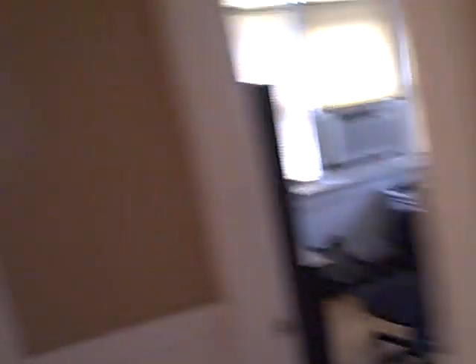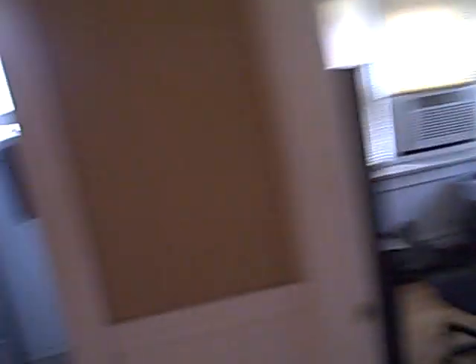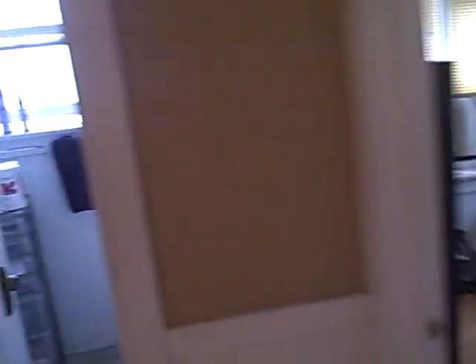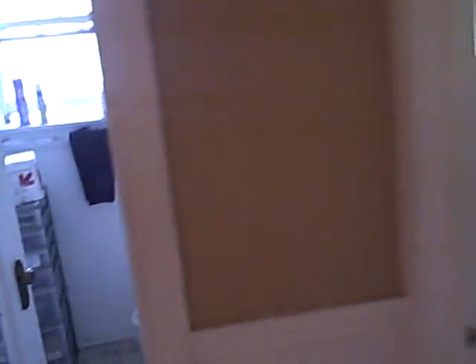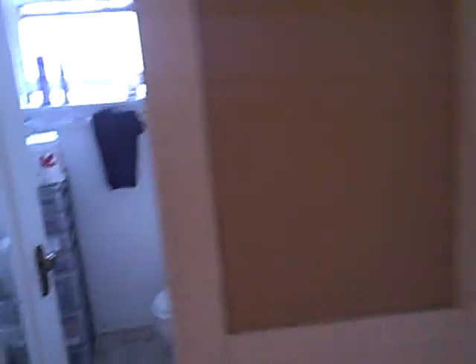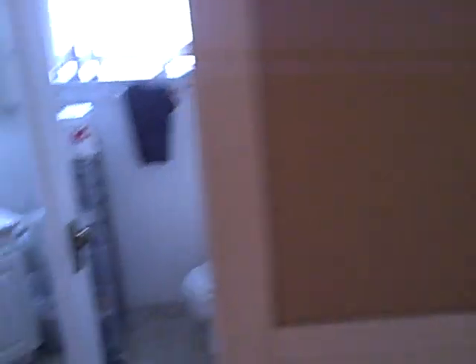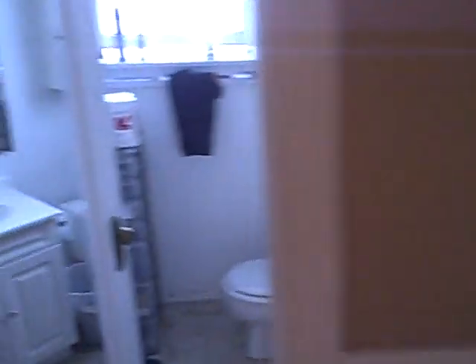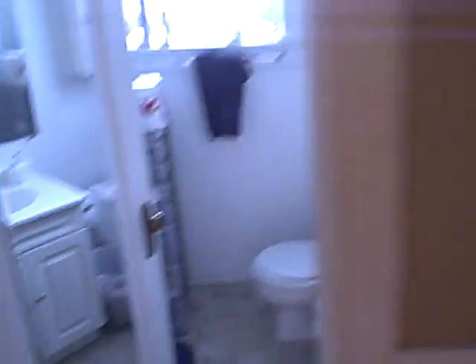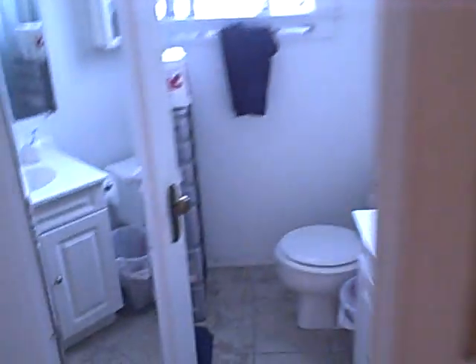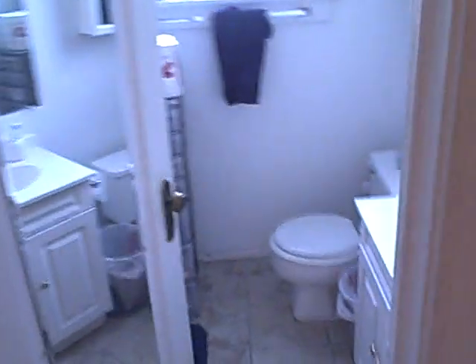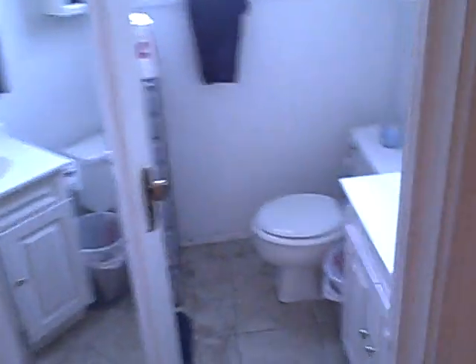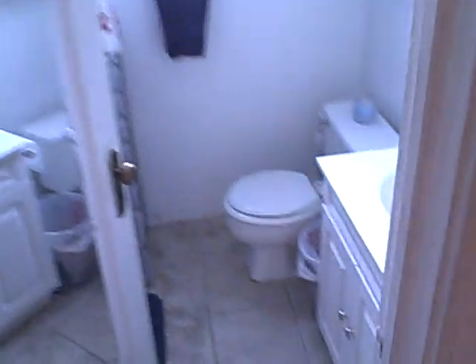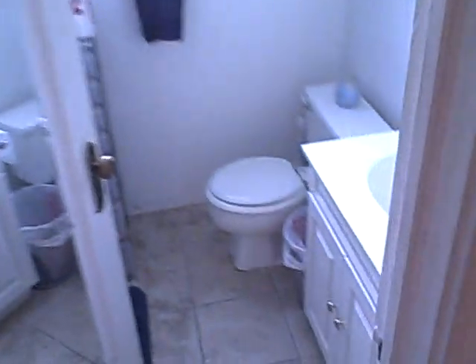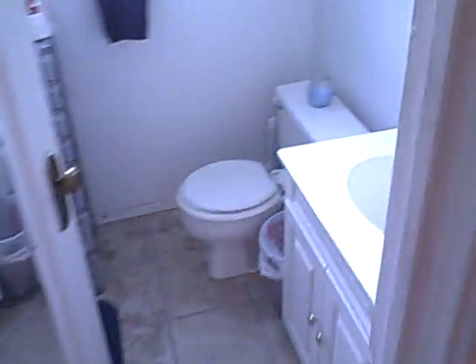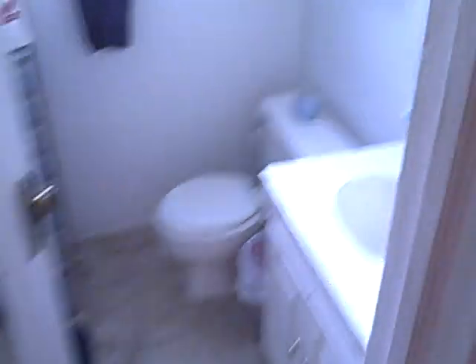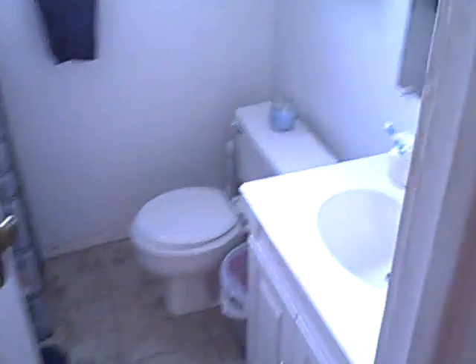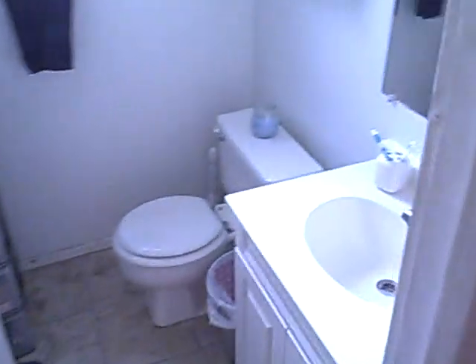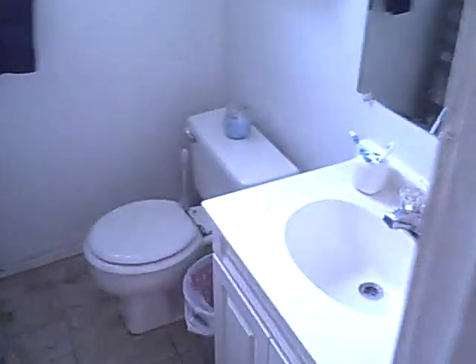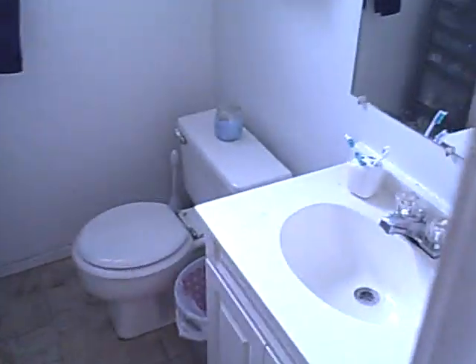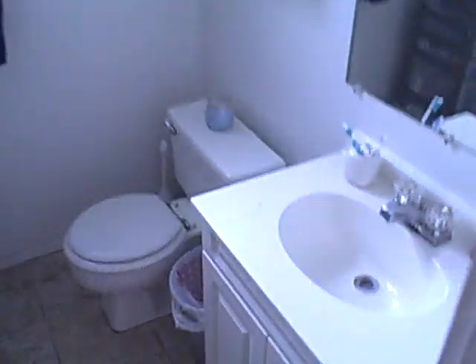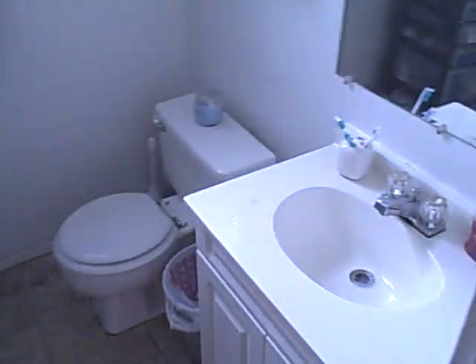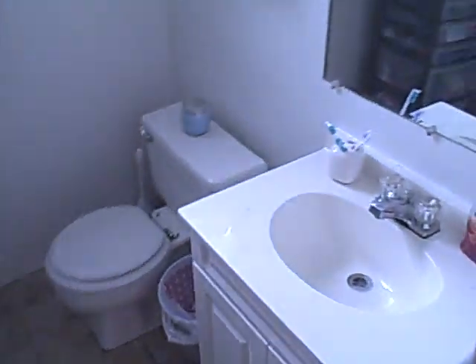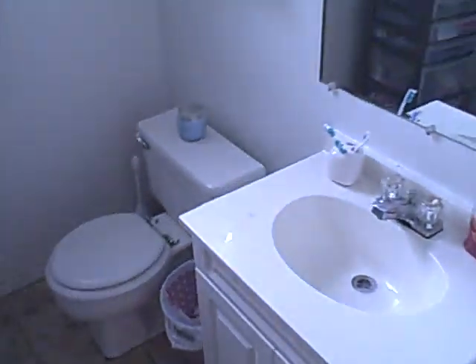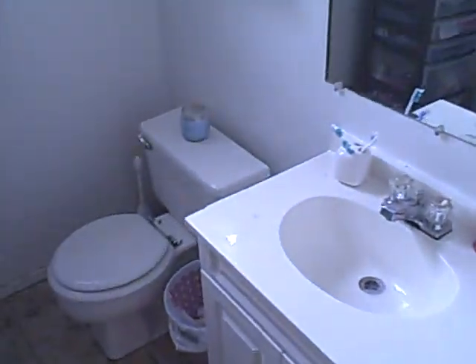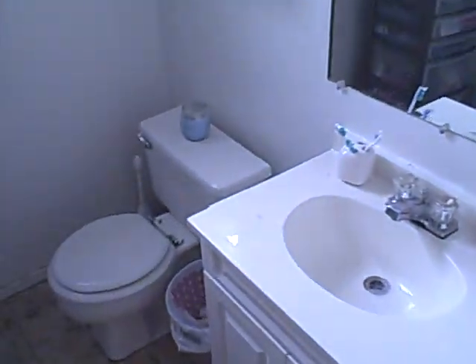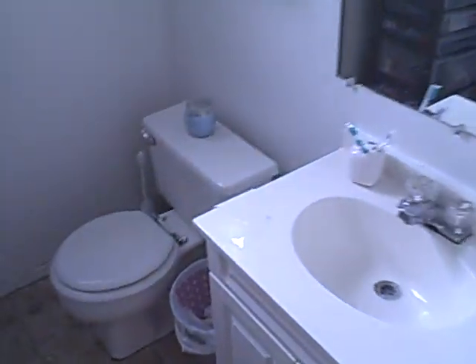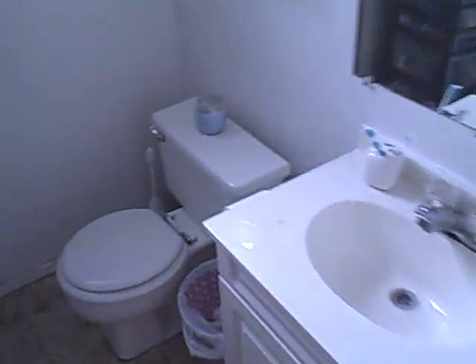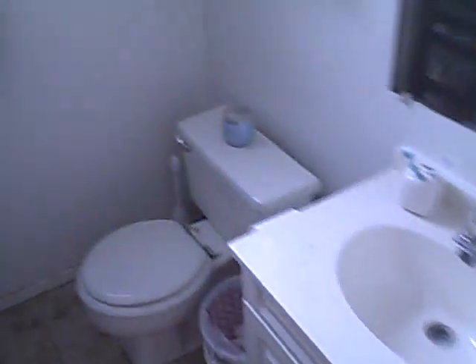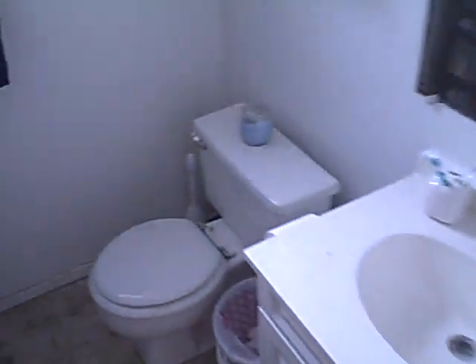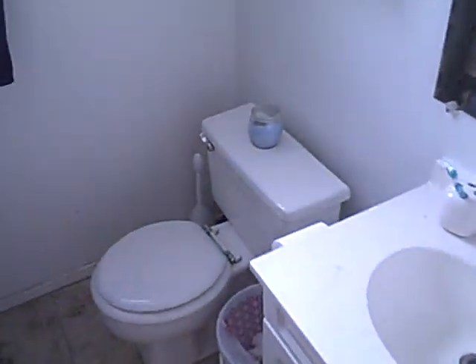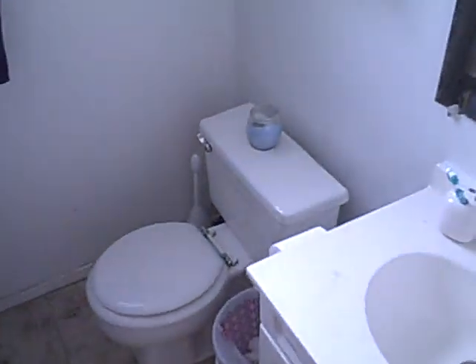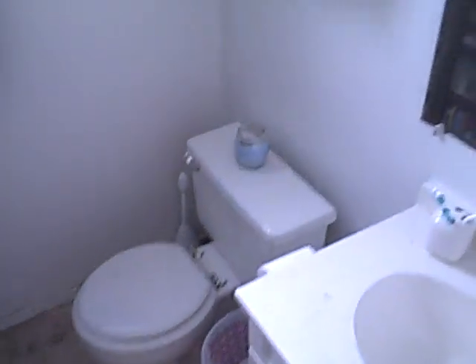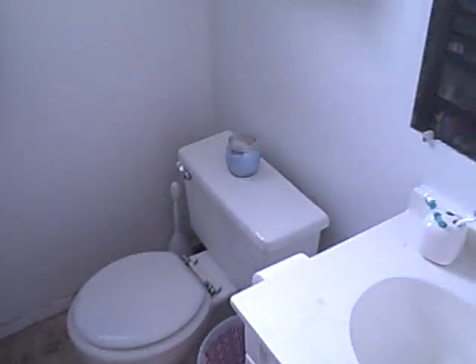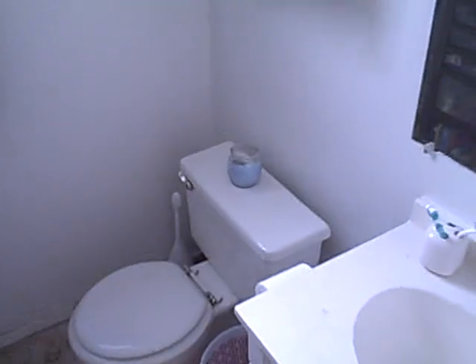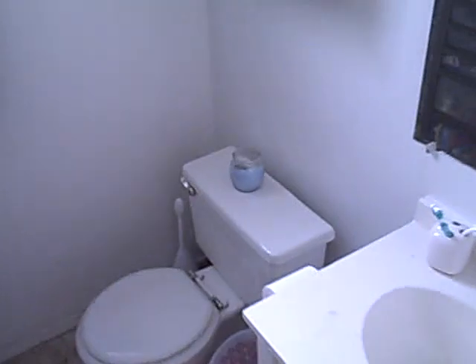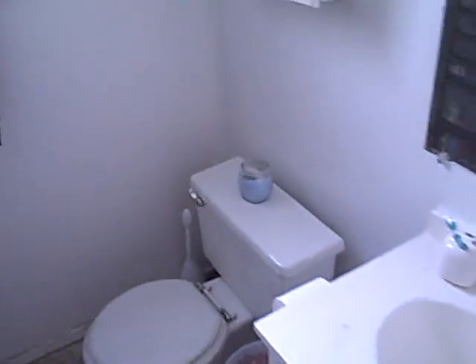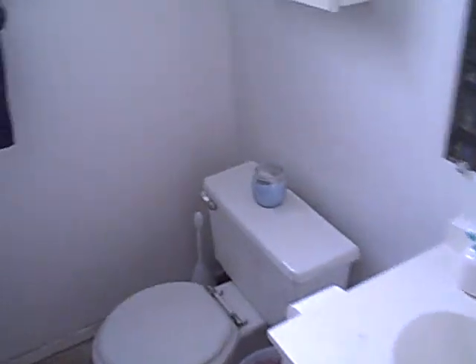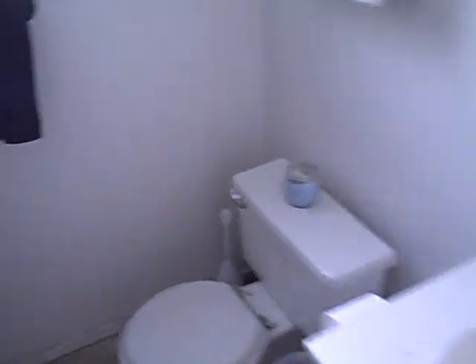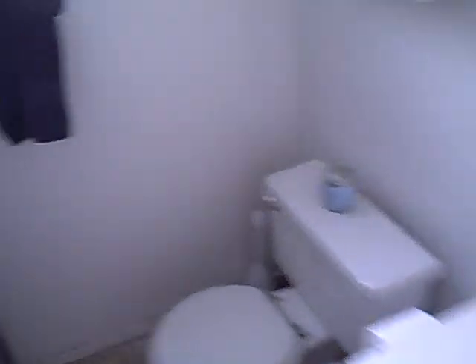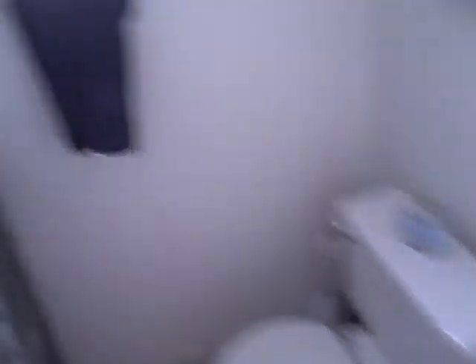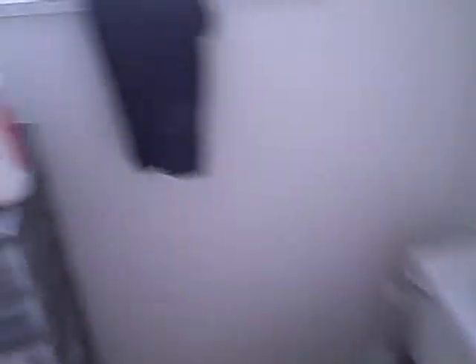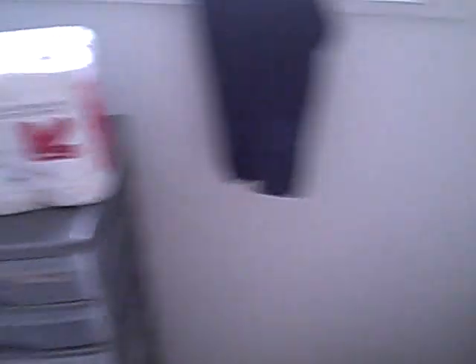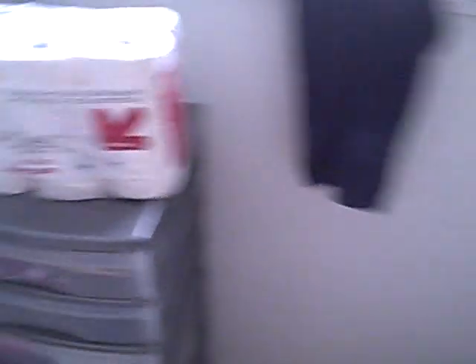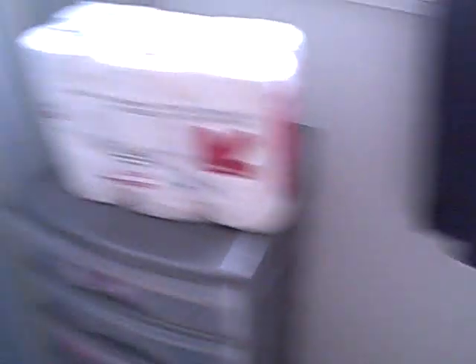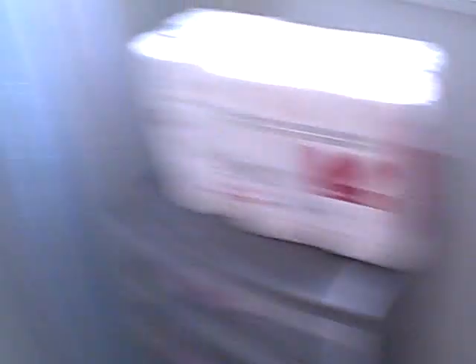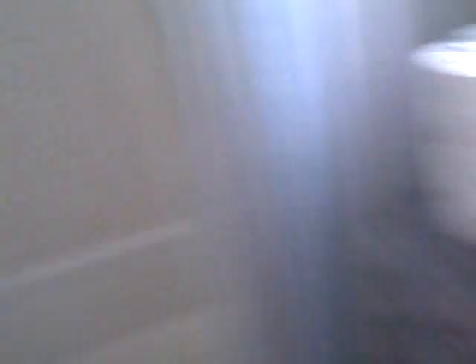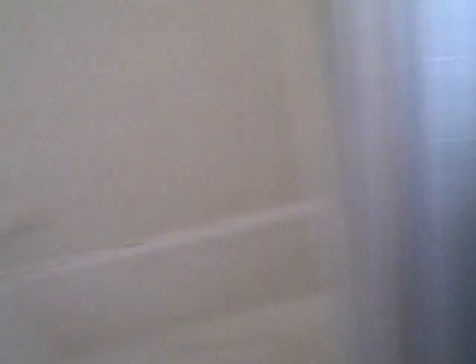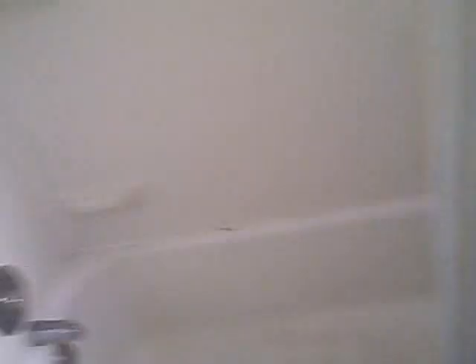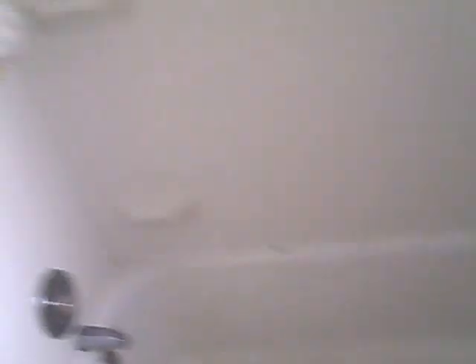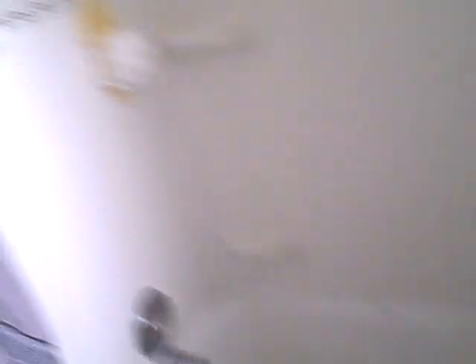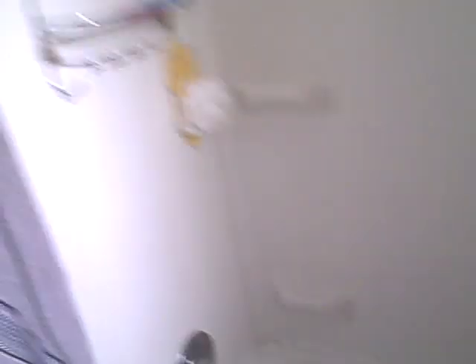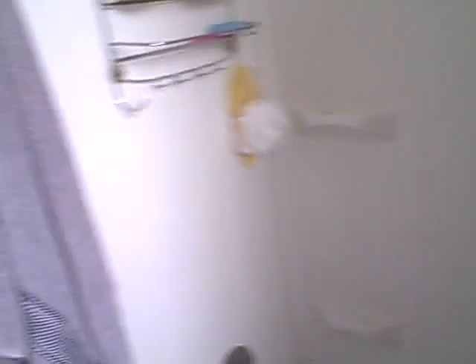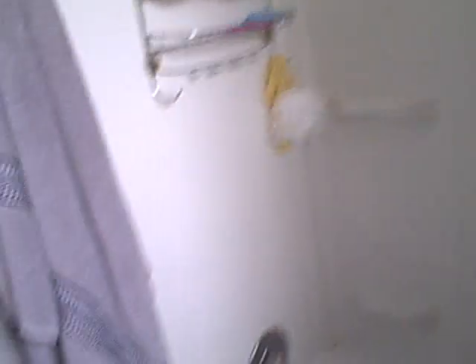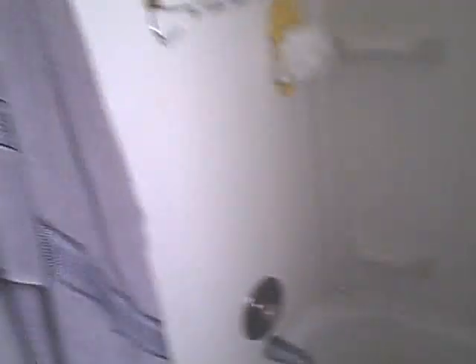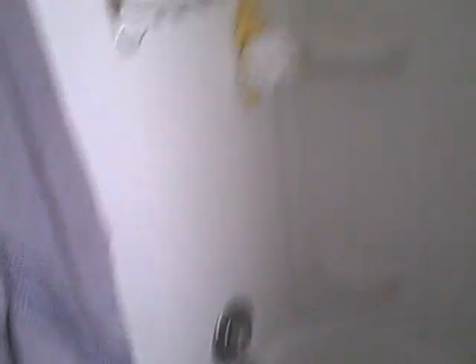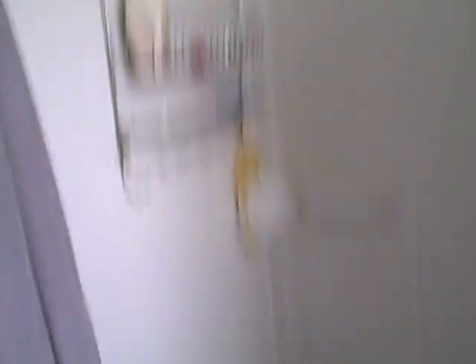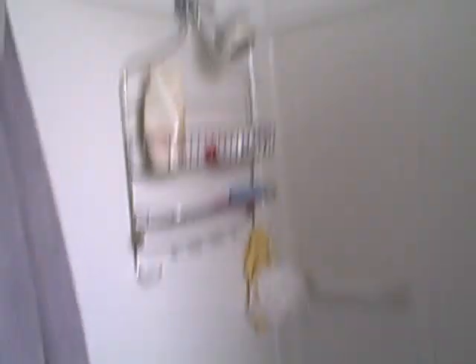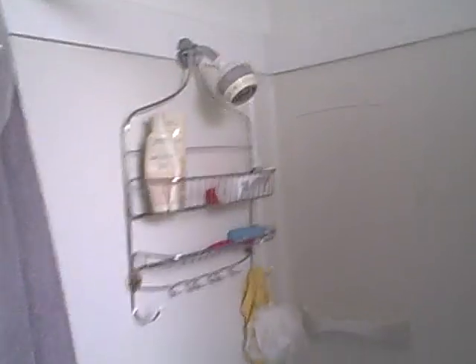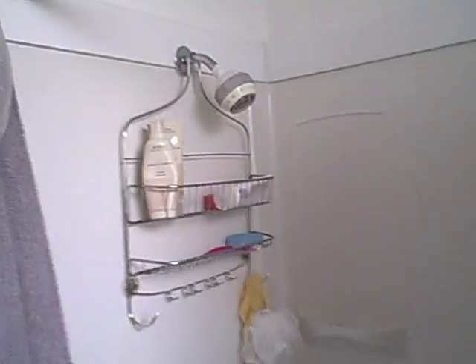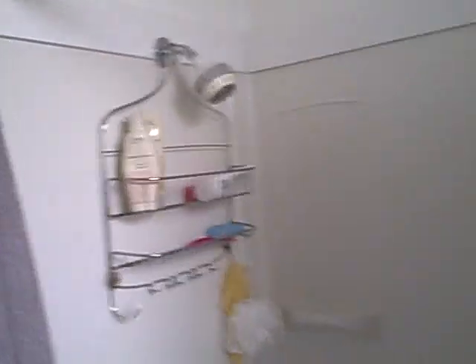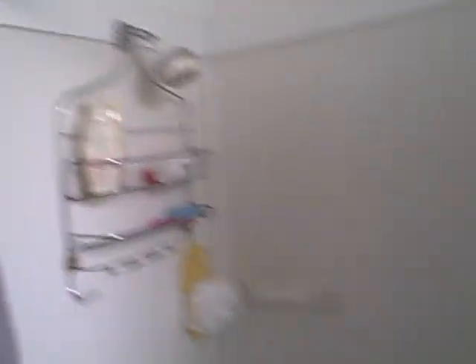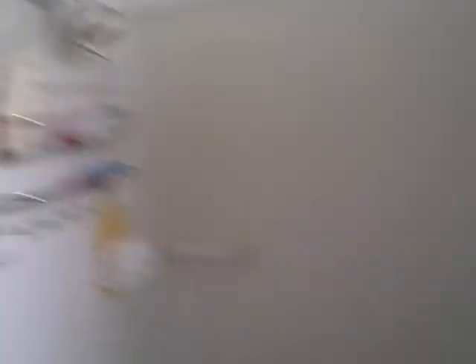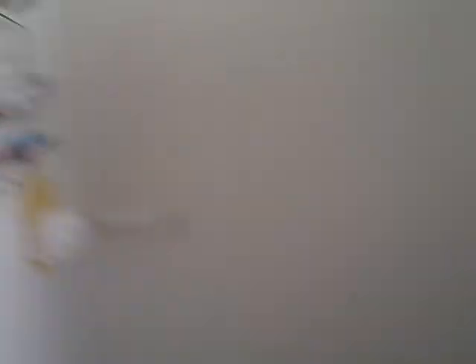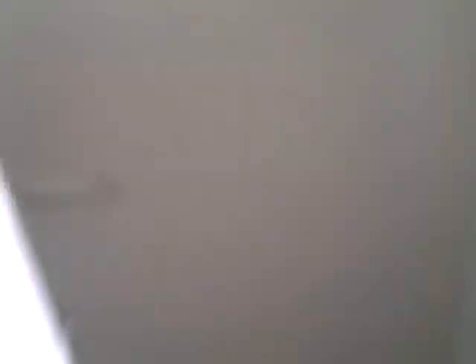Here's the bathroom. Nice vanity. There's the shower — shower massage.